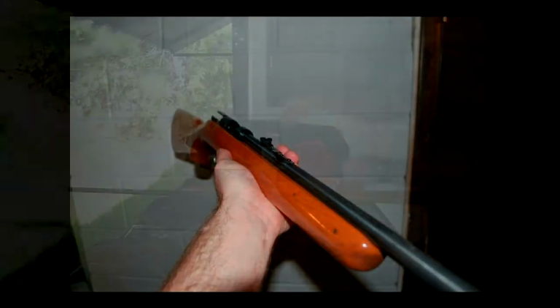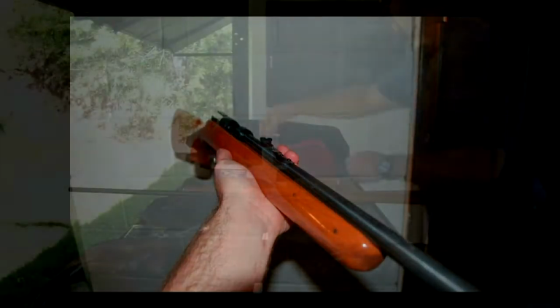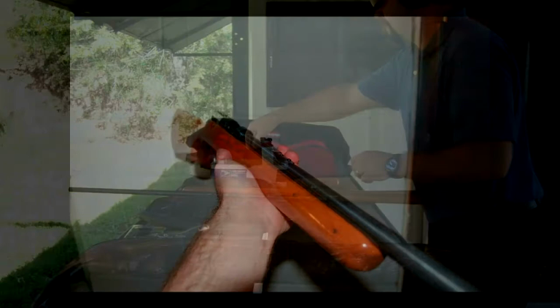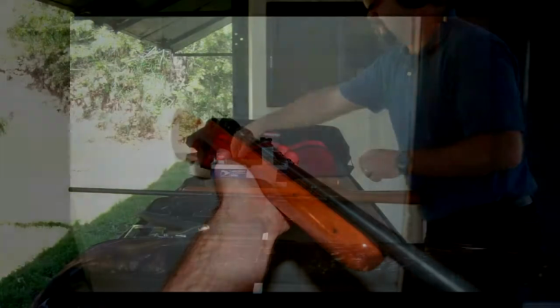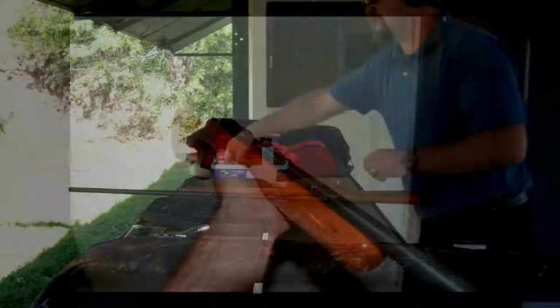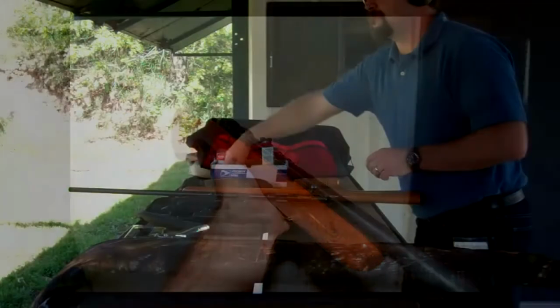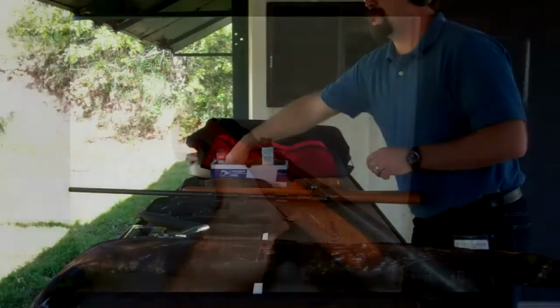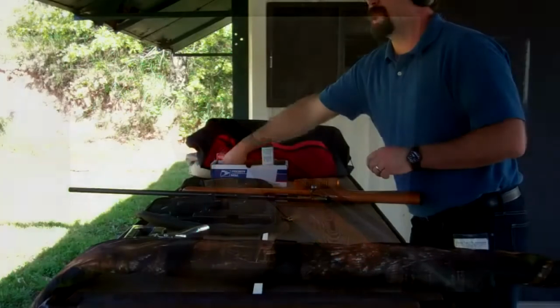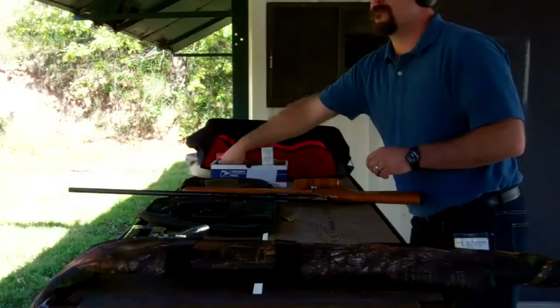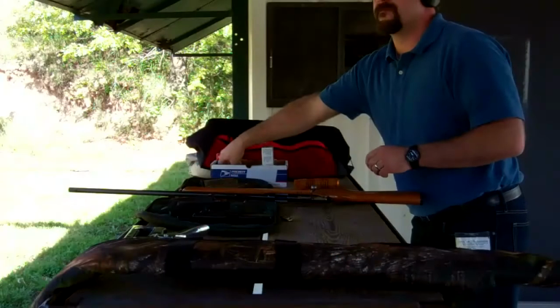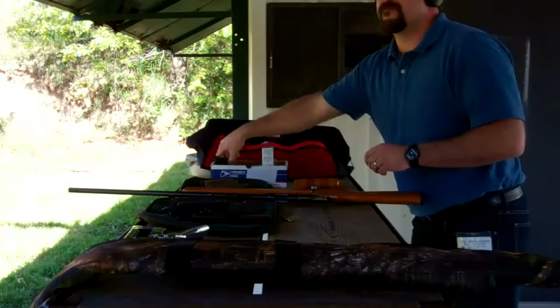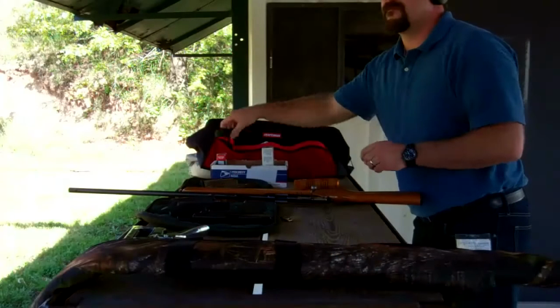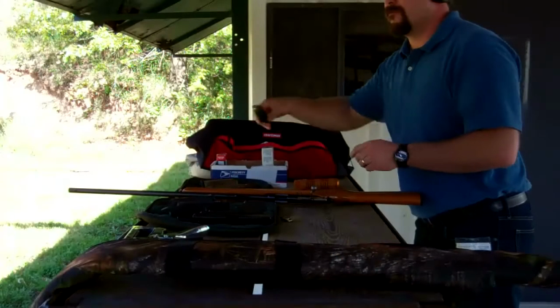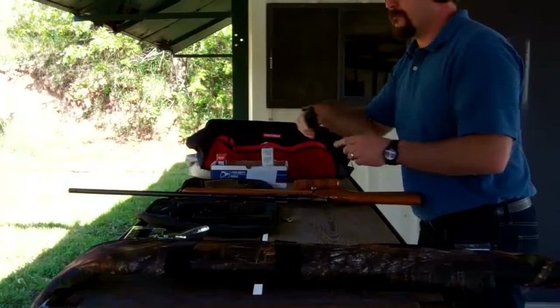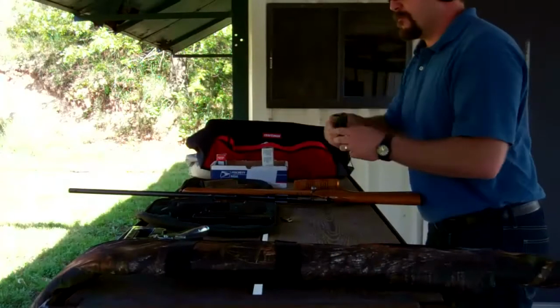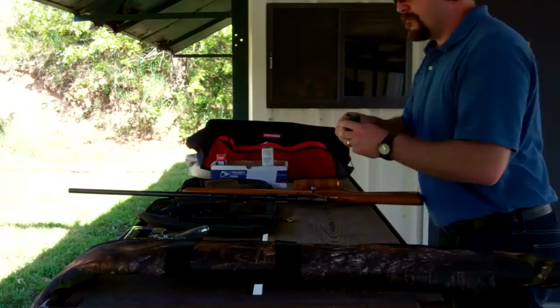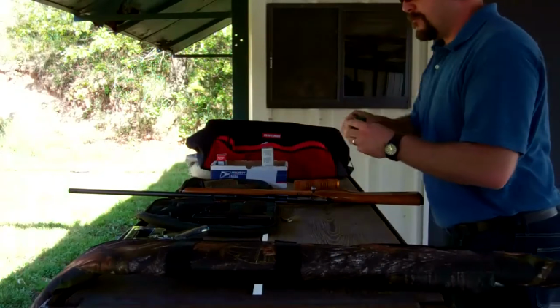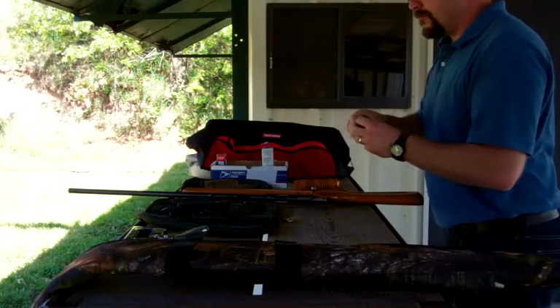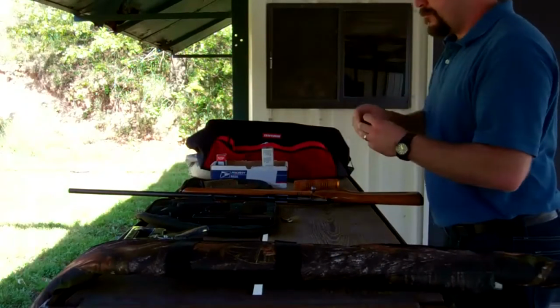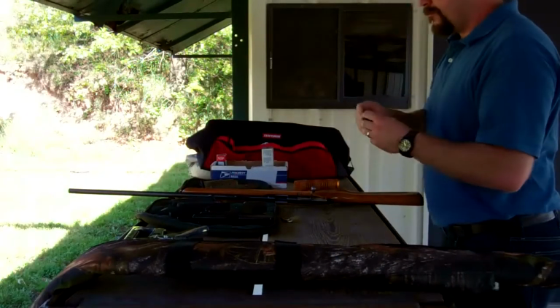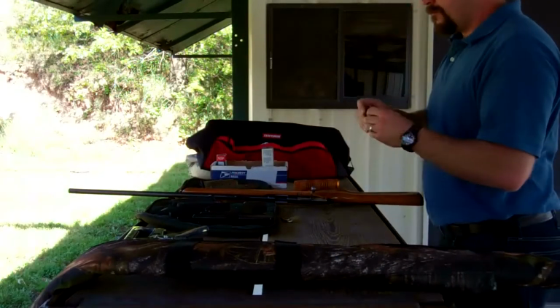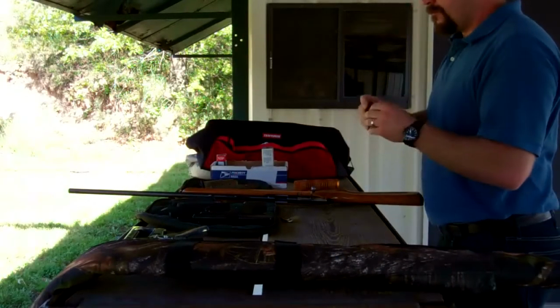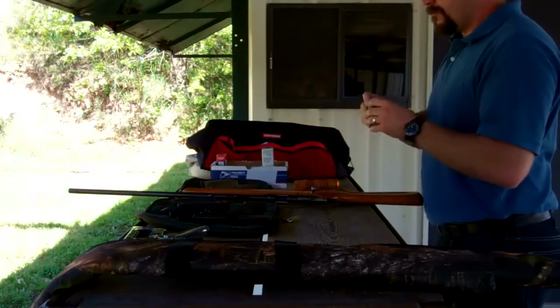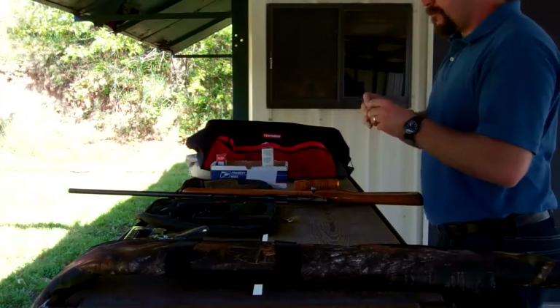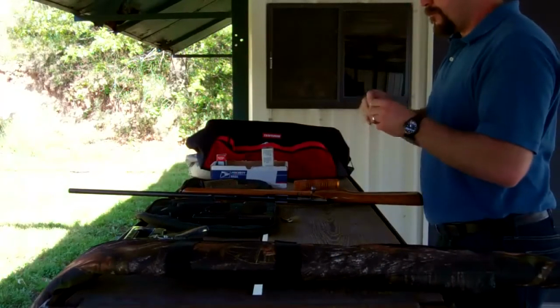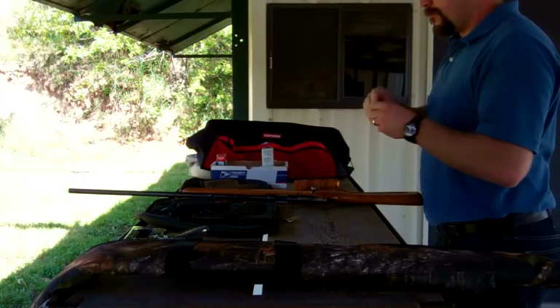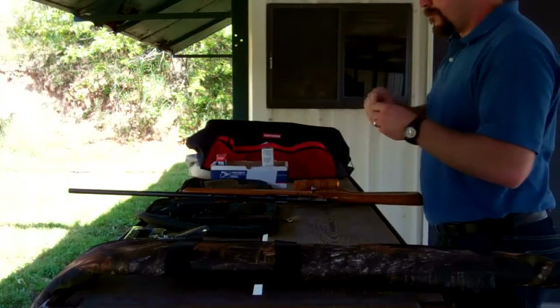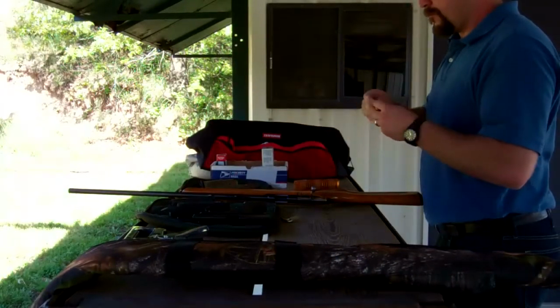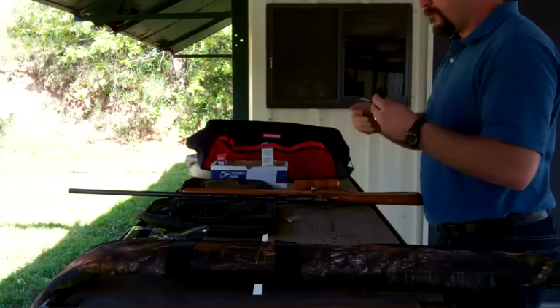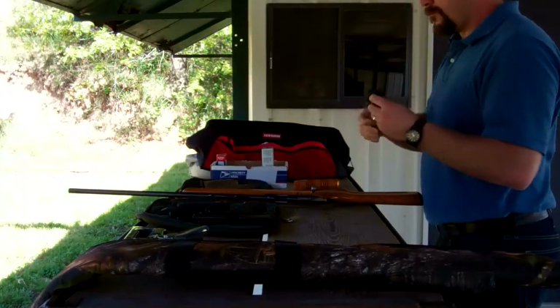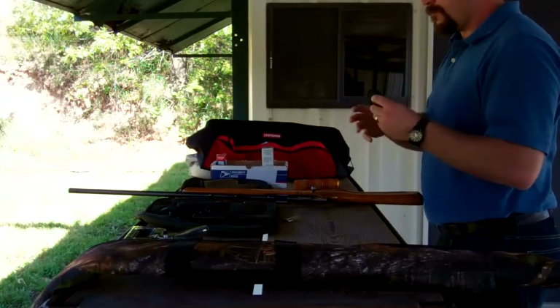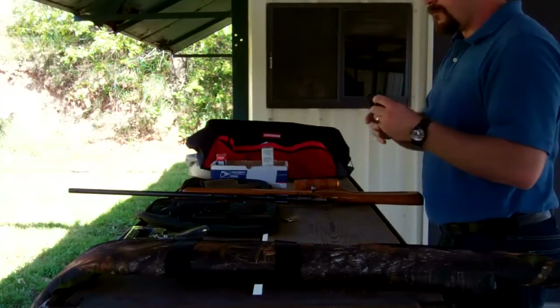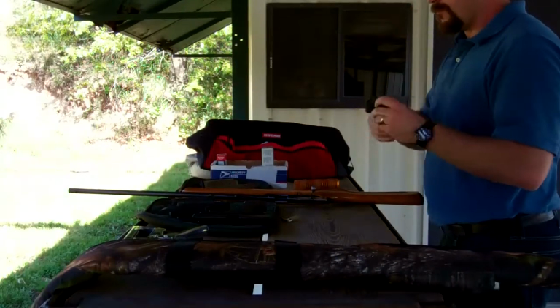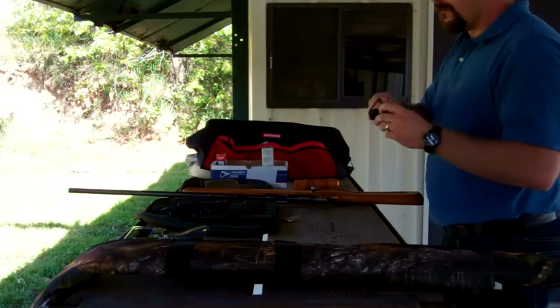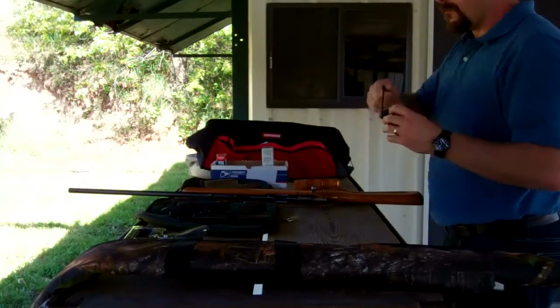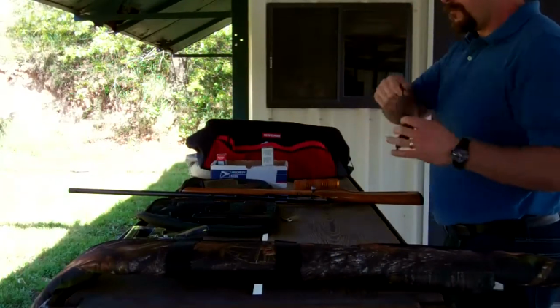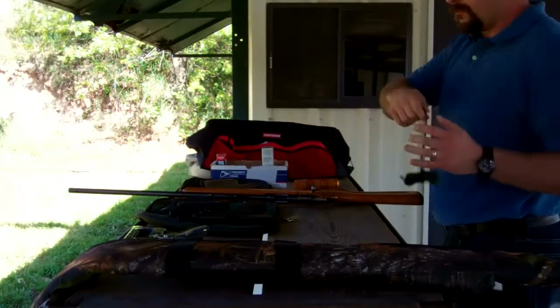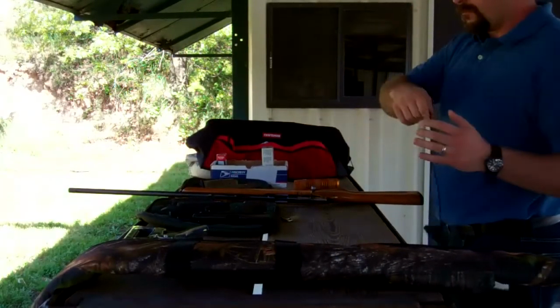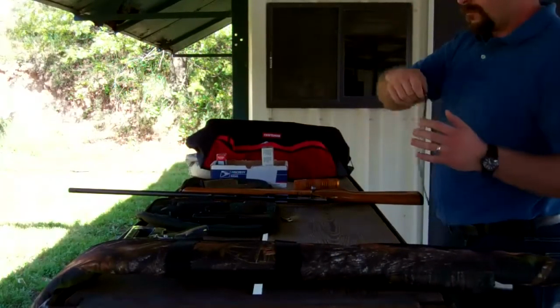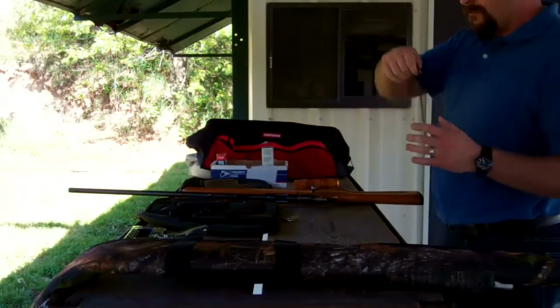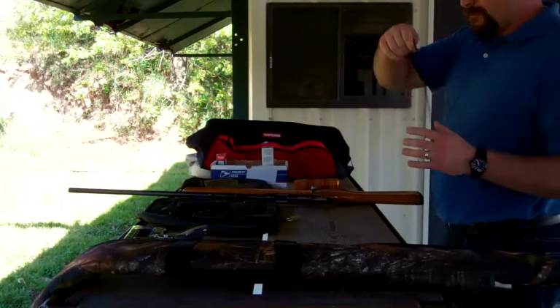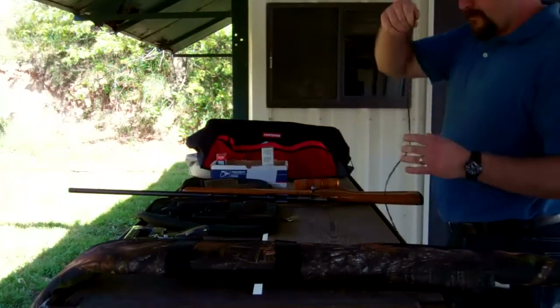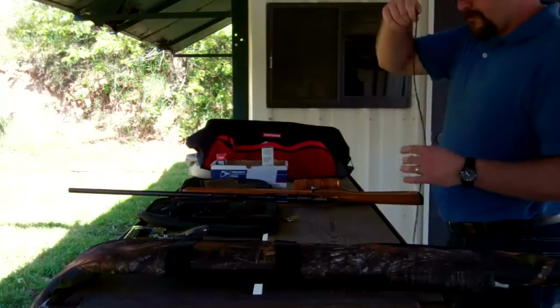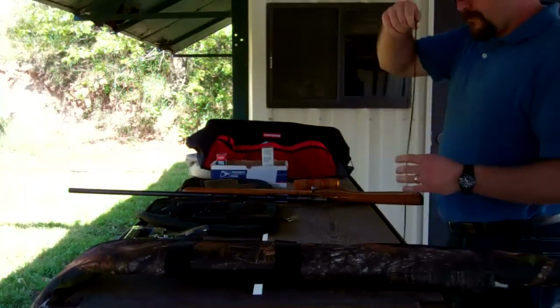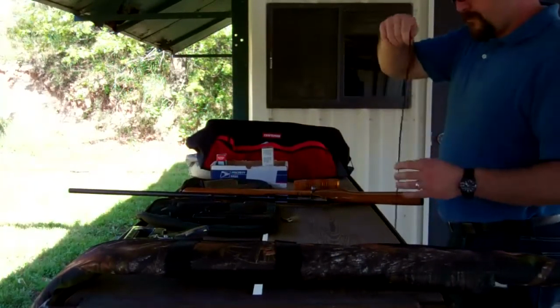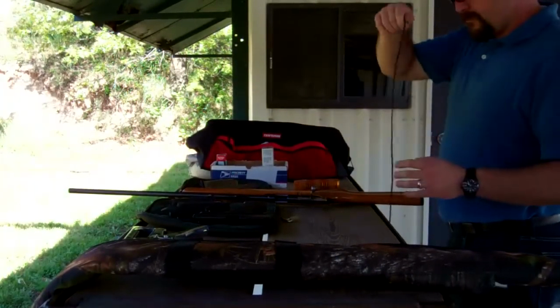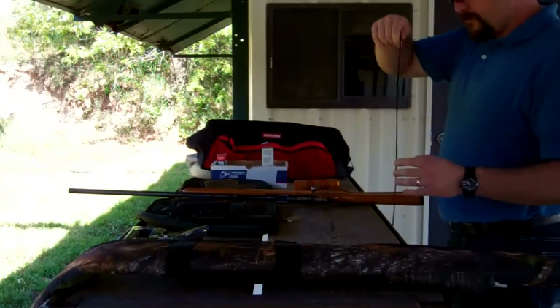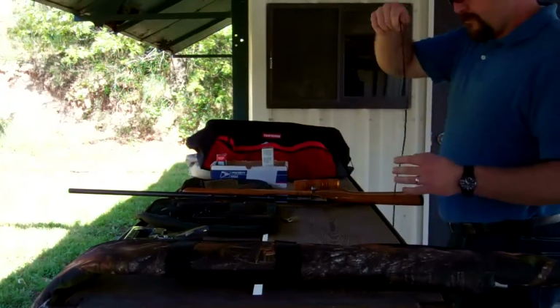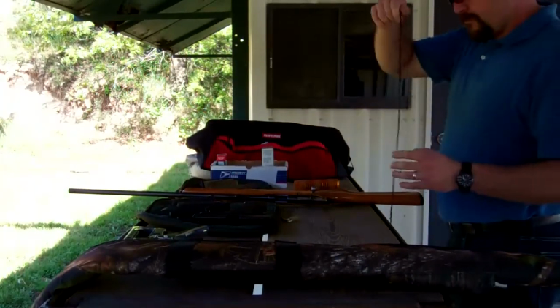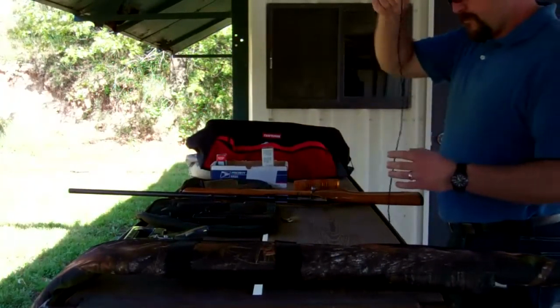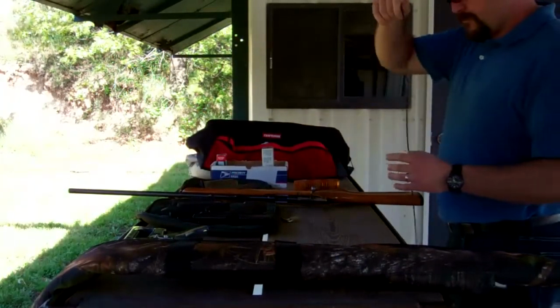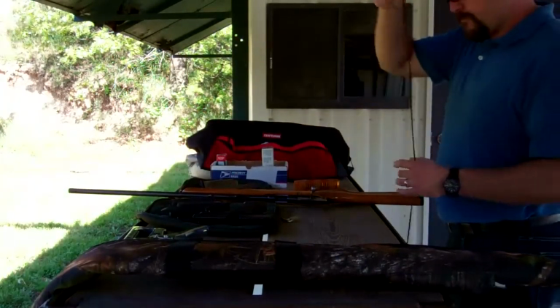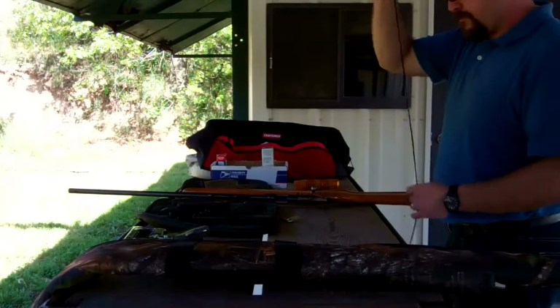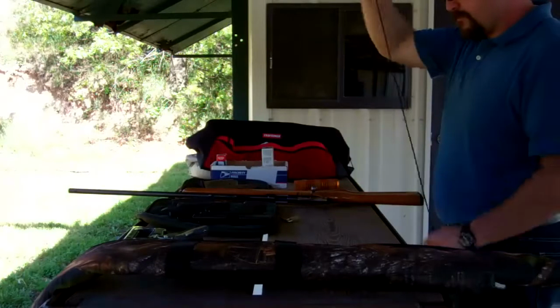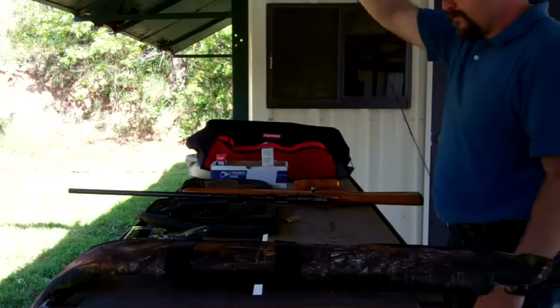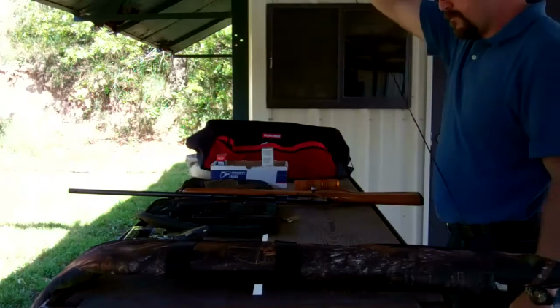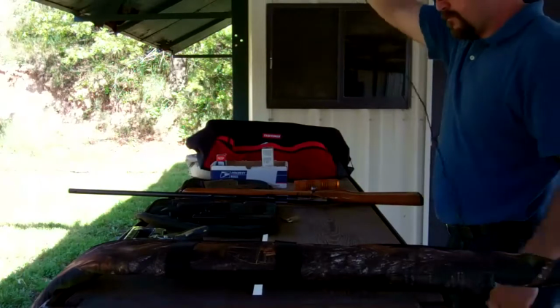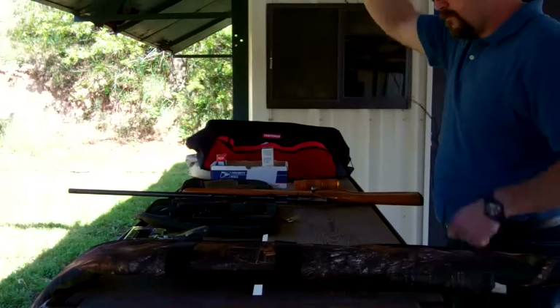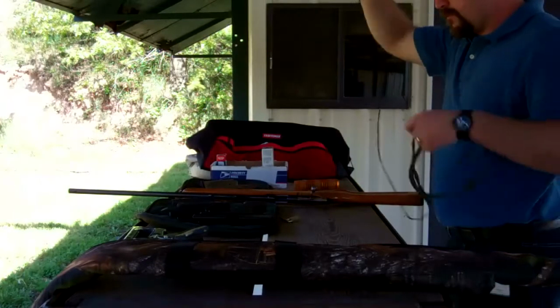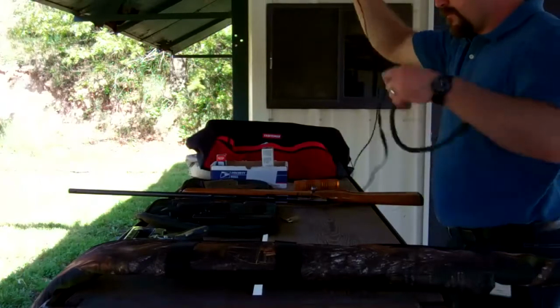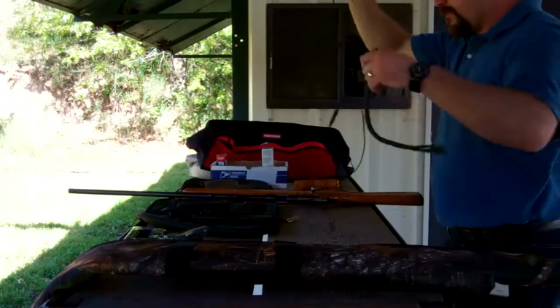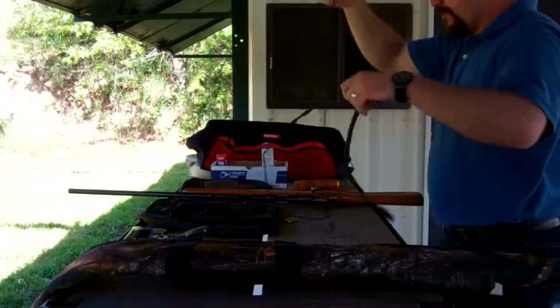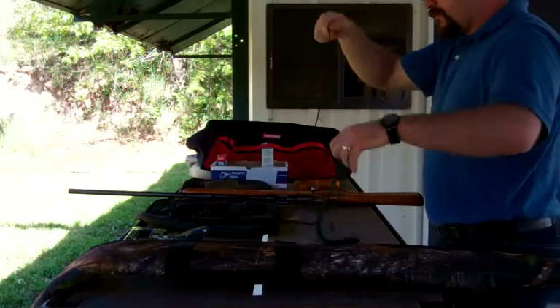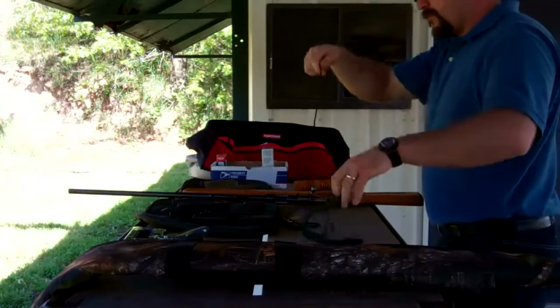I've got the Remington Model 514 here. What I'm going to be doing is using a bore snake to clean it.